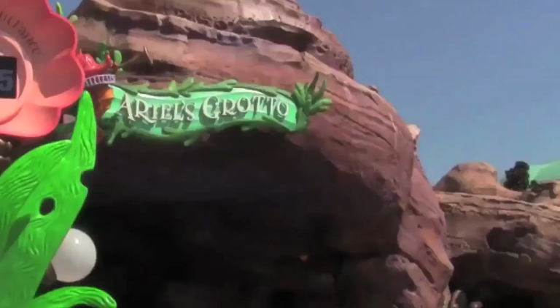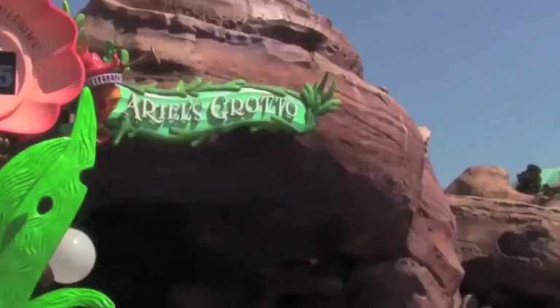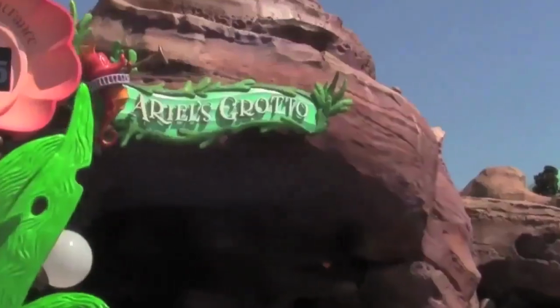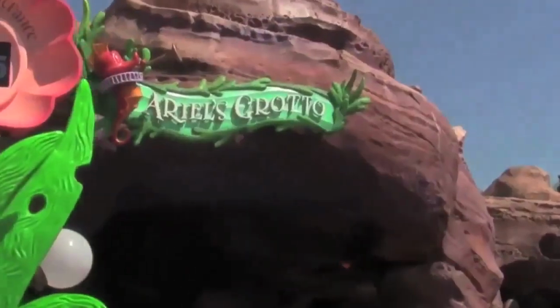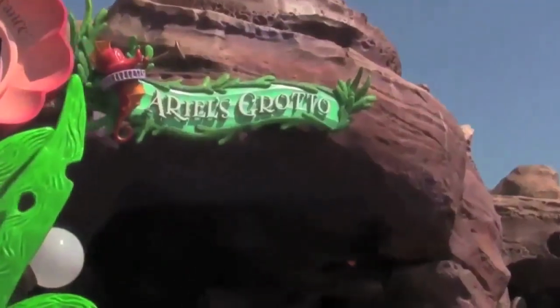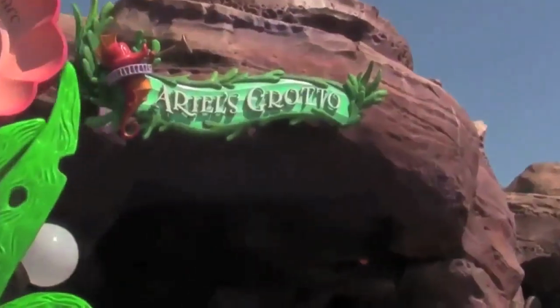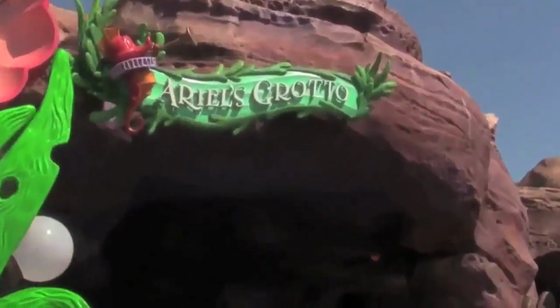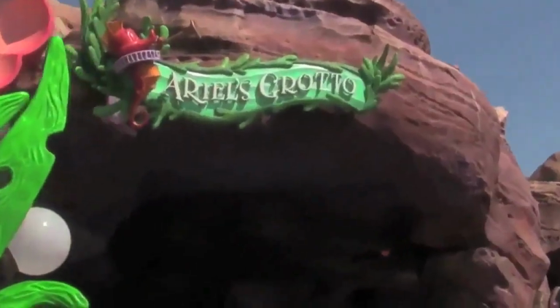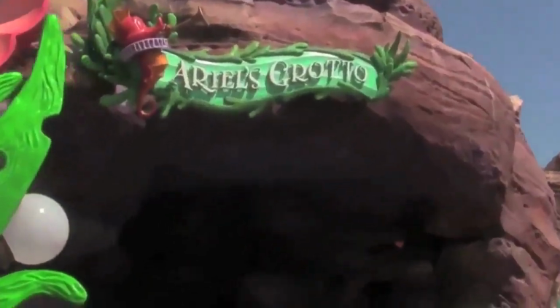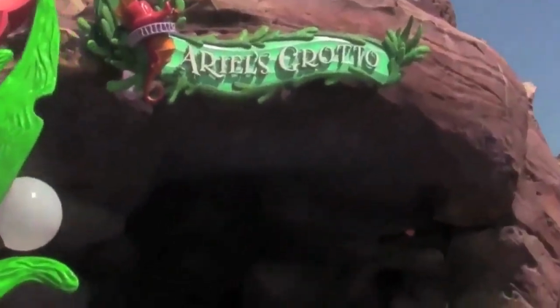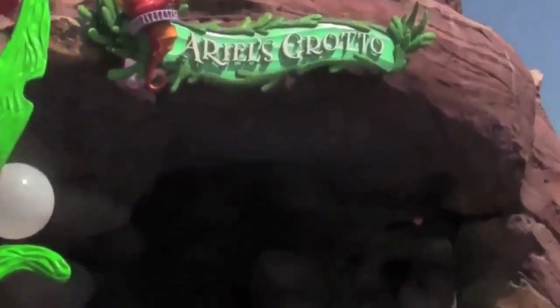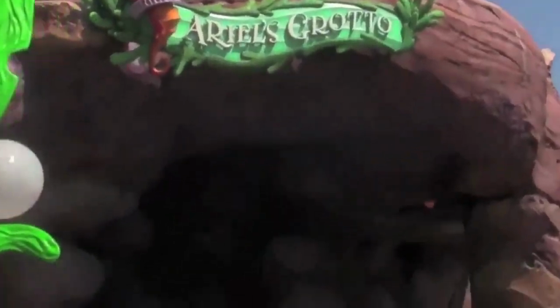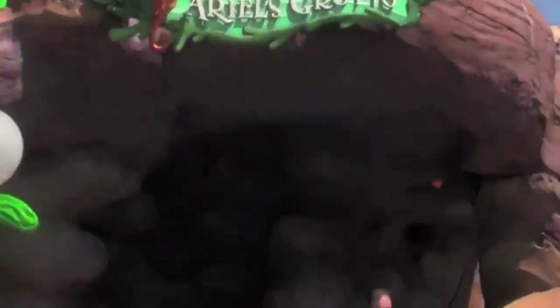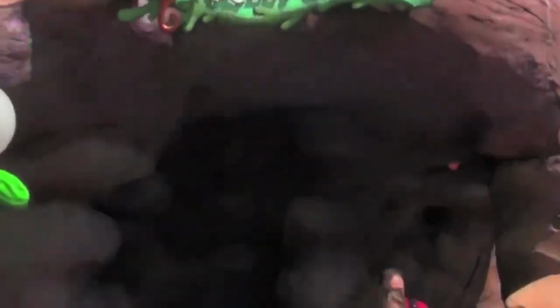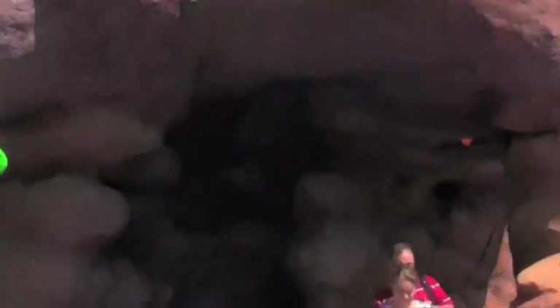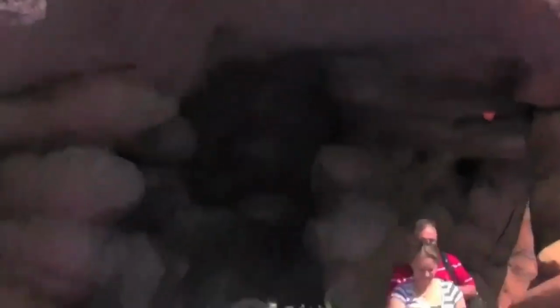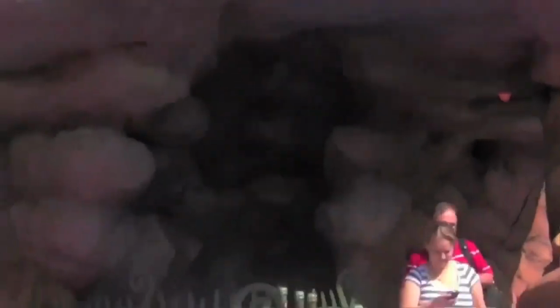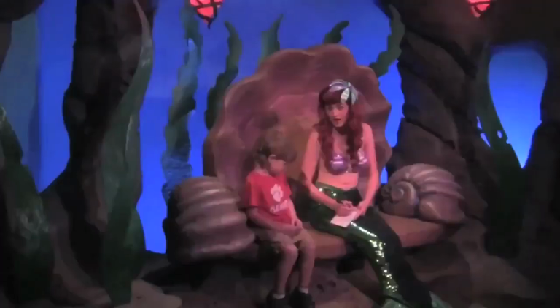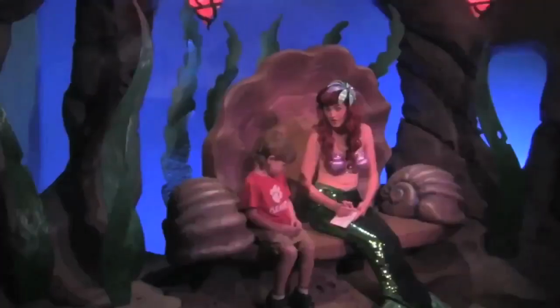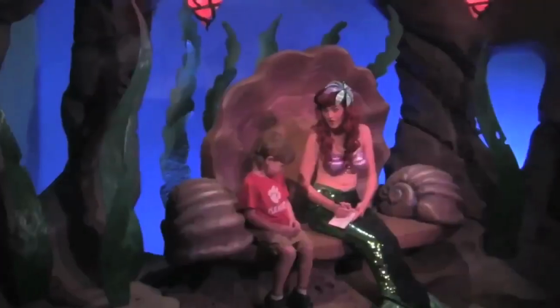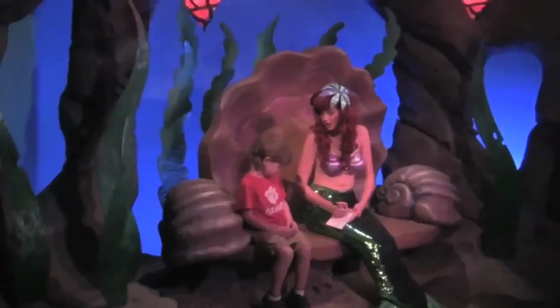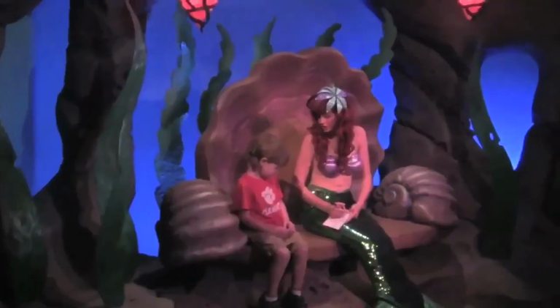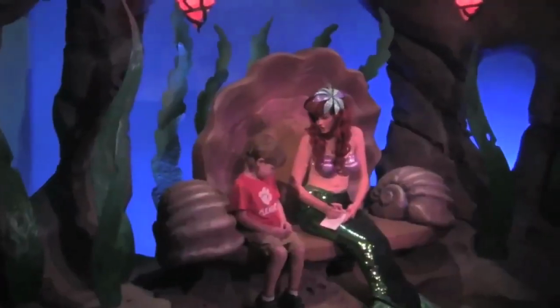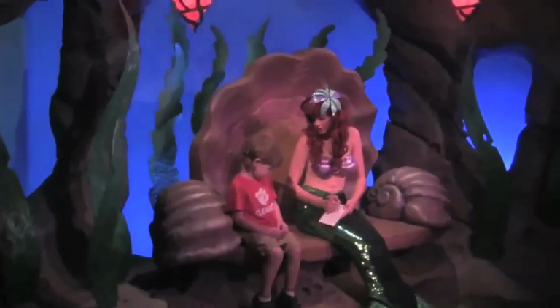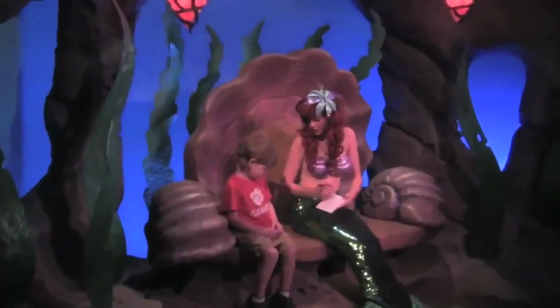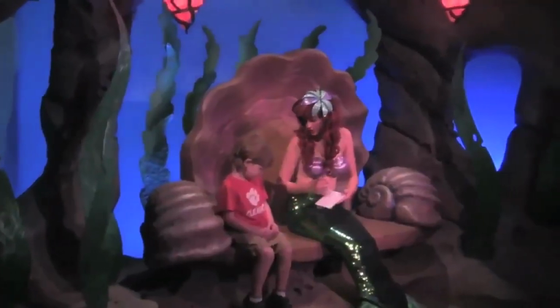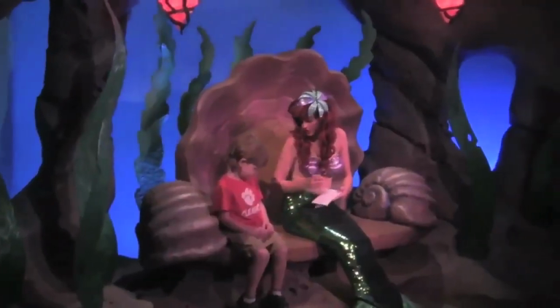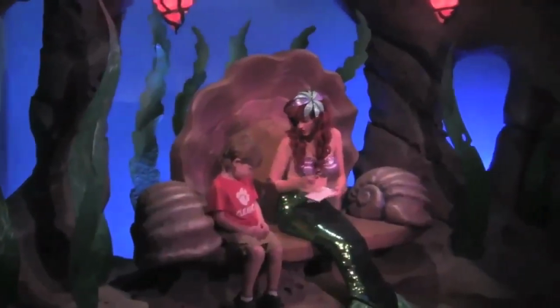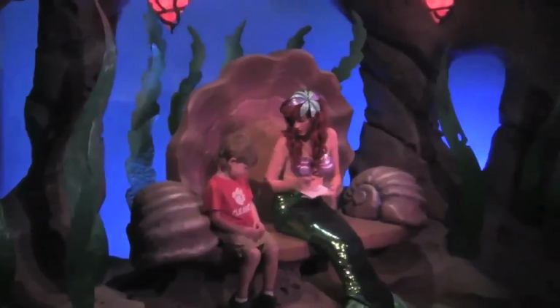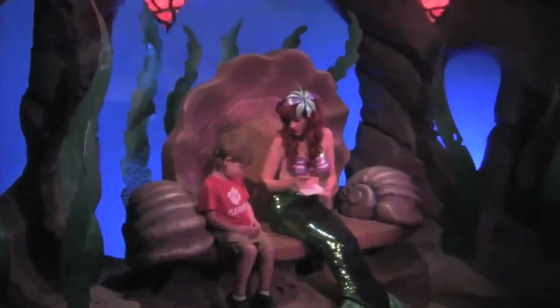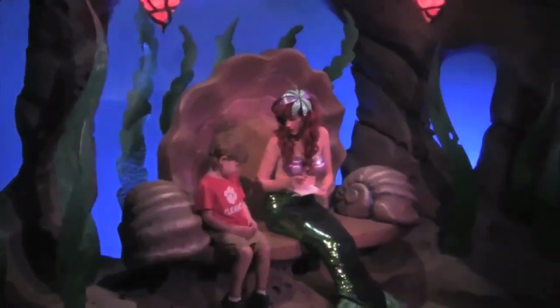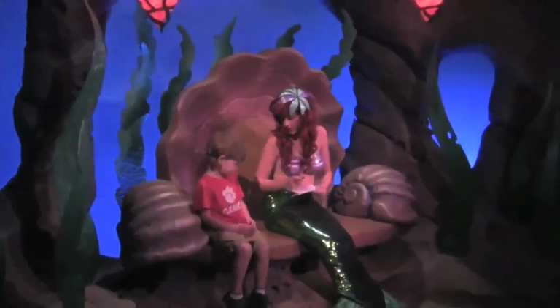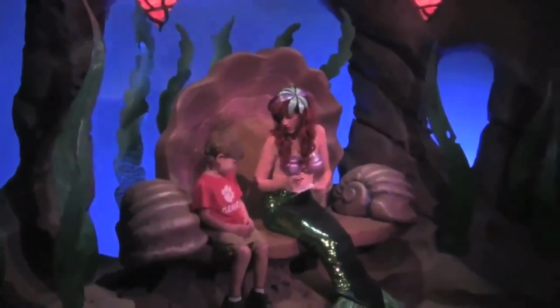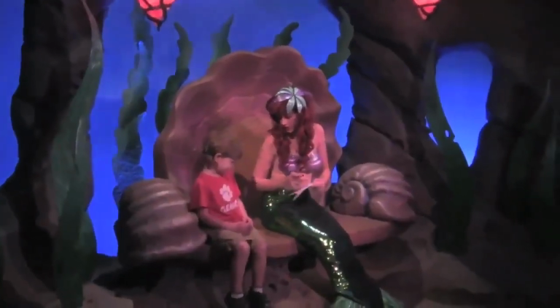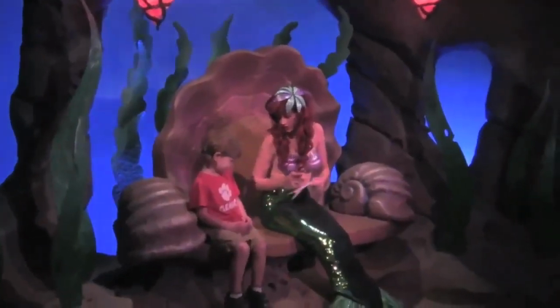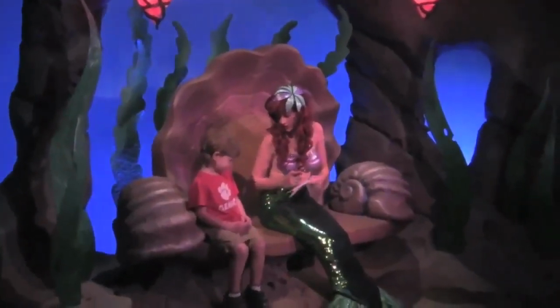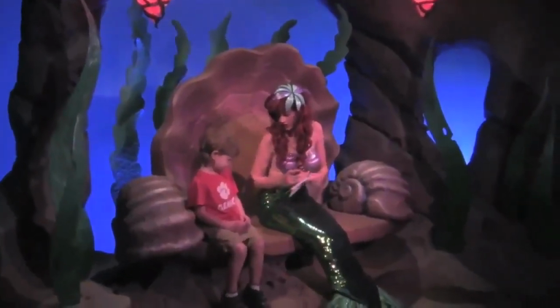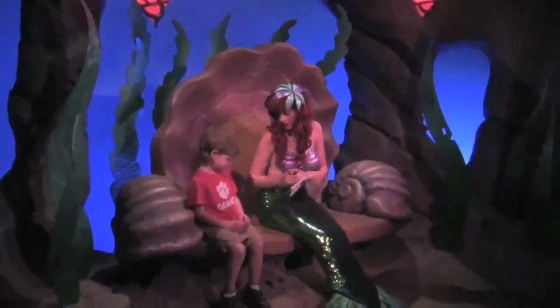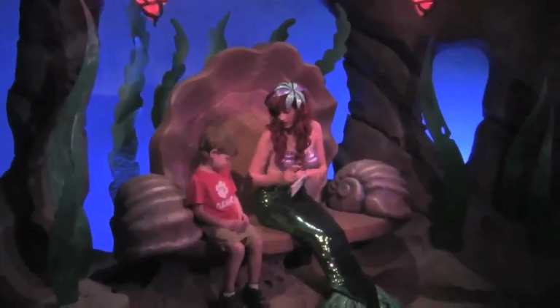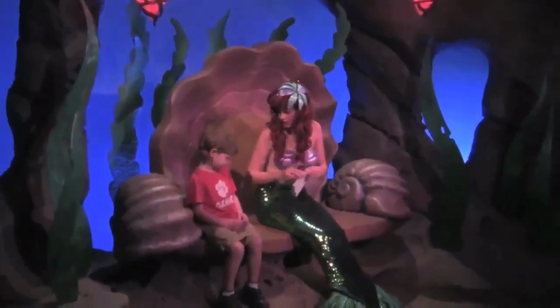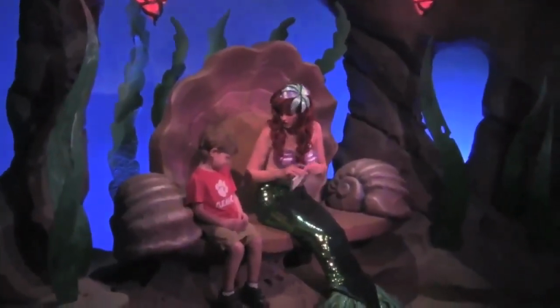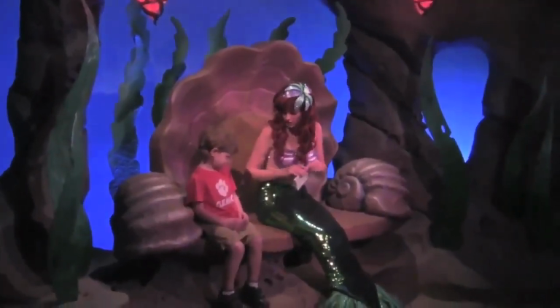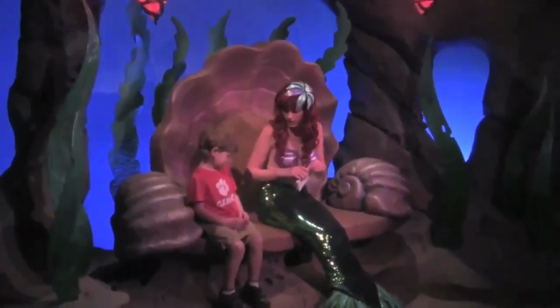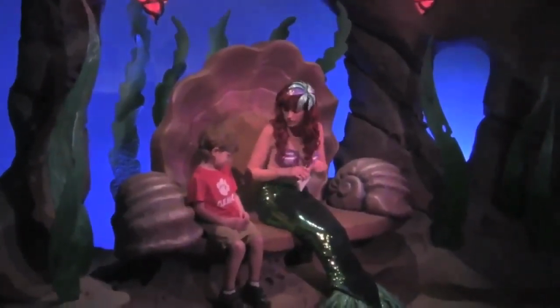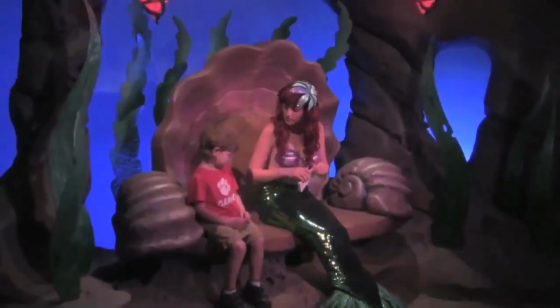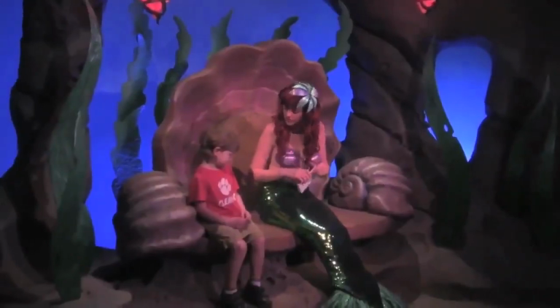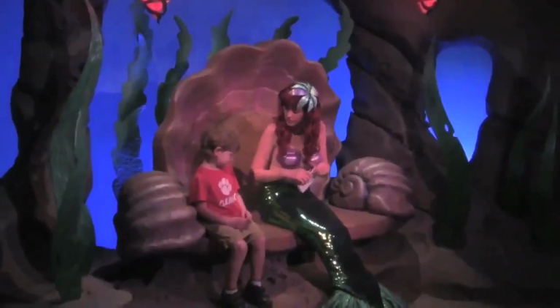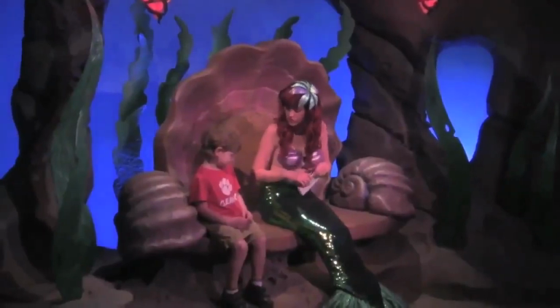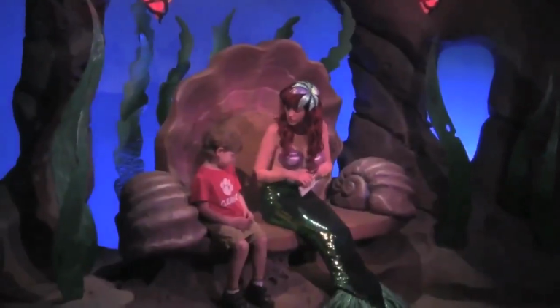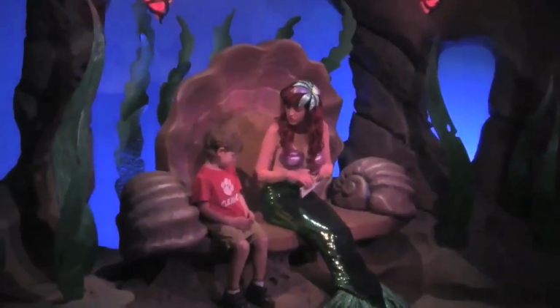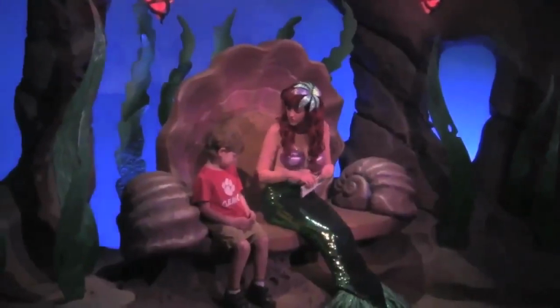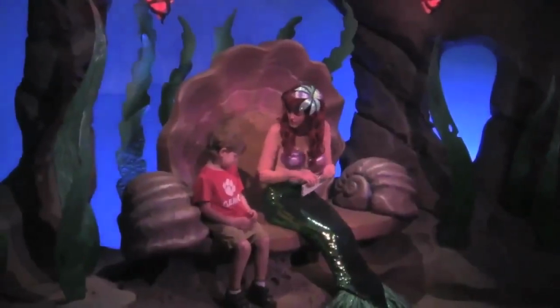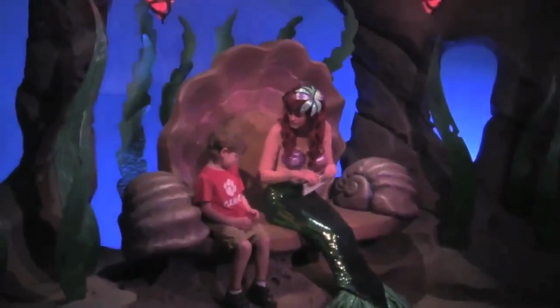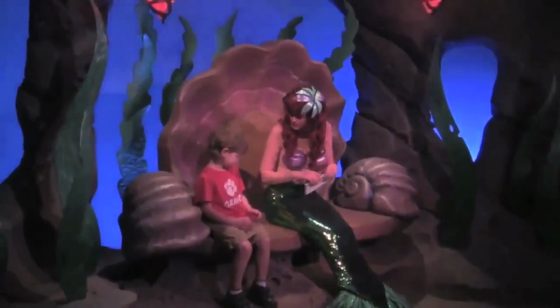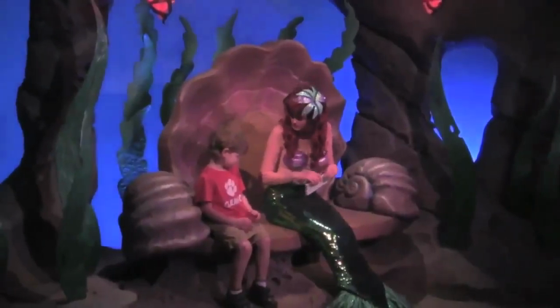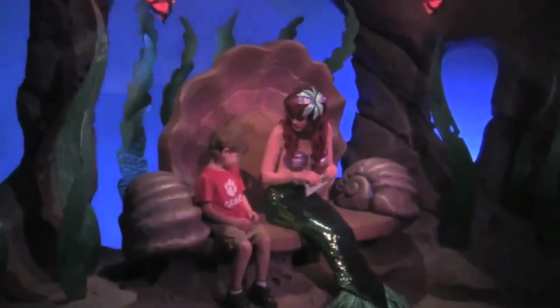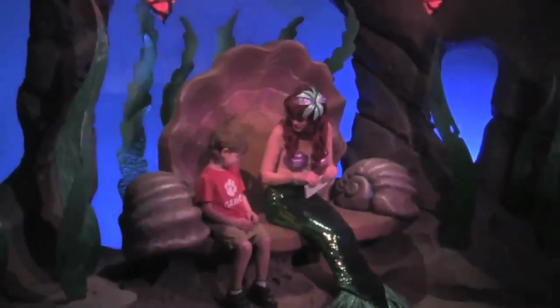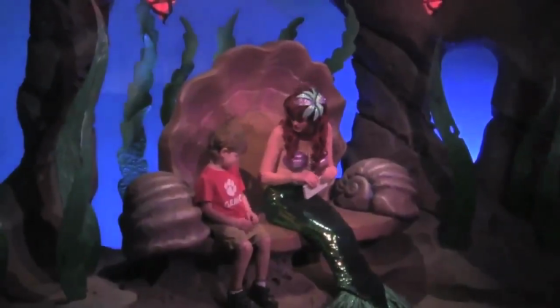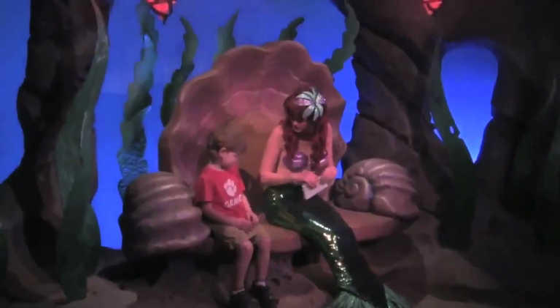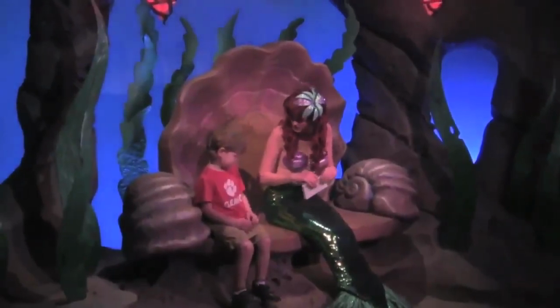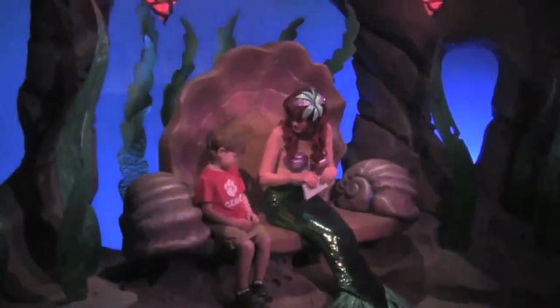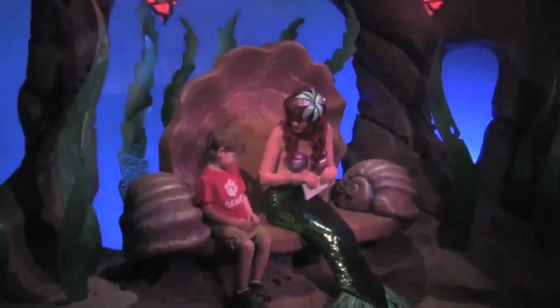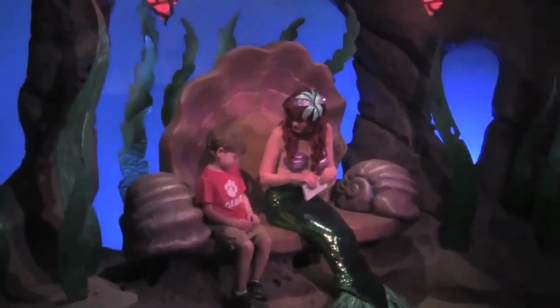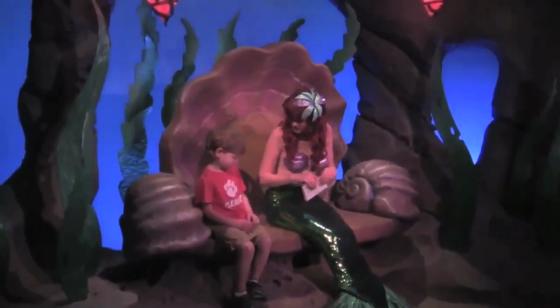First, they've reopened Ariel's Grotto, home of the Ariel meet-and-greet. Step right up and take your picture with an actress whose legs fell asleep an hour ago.